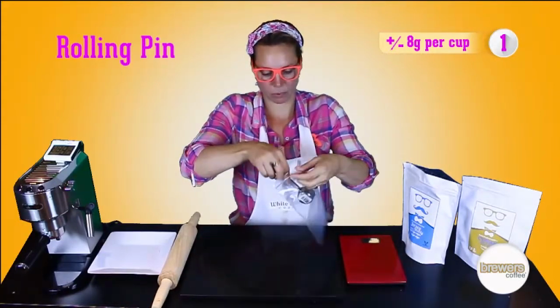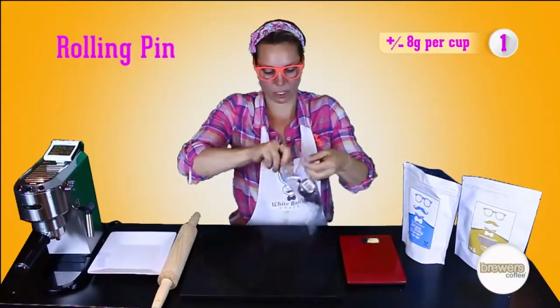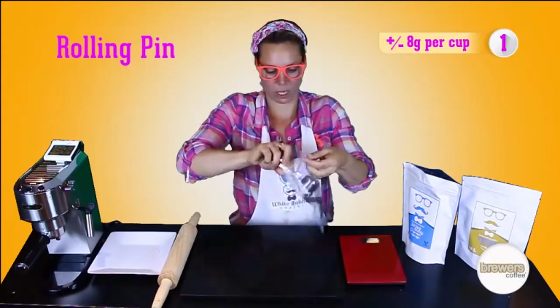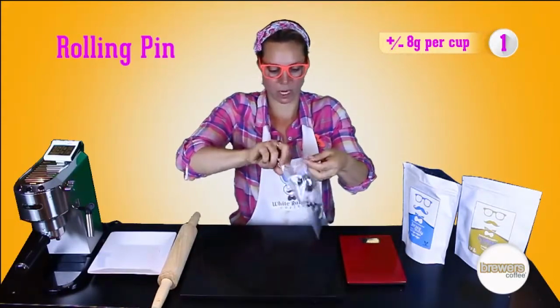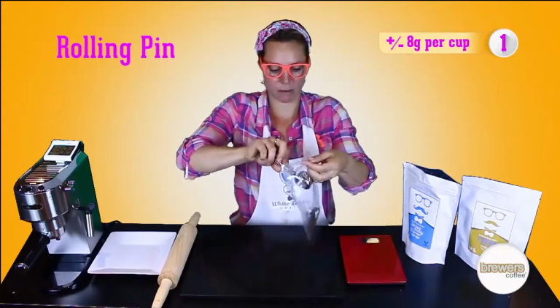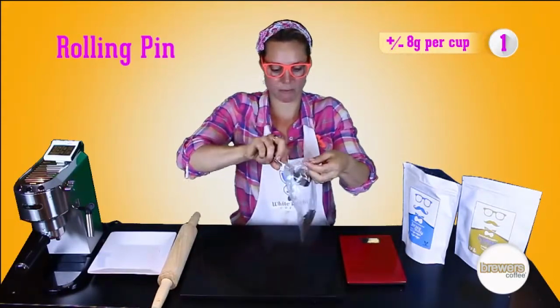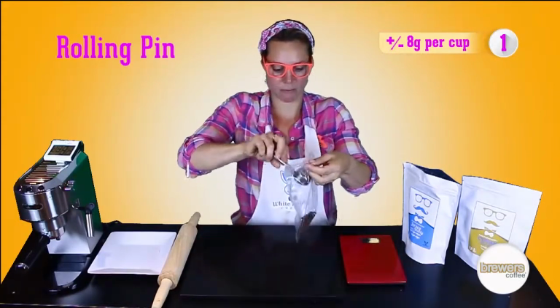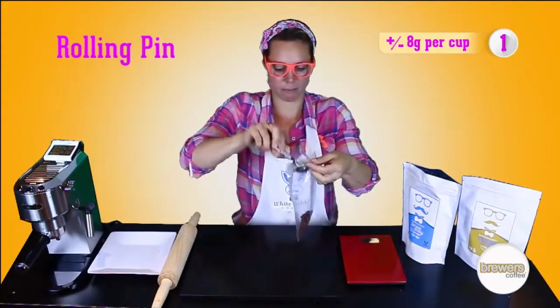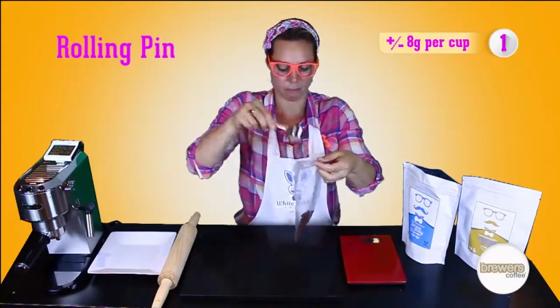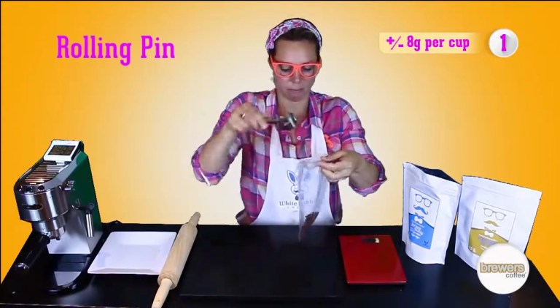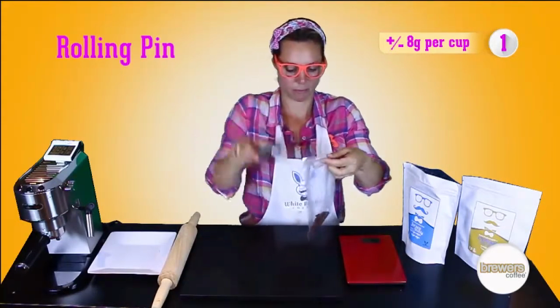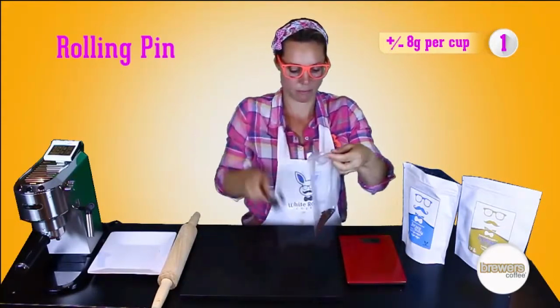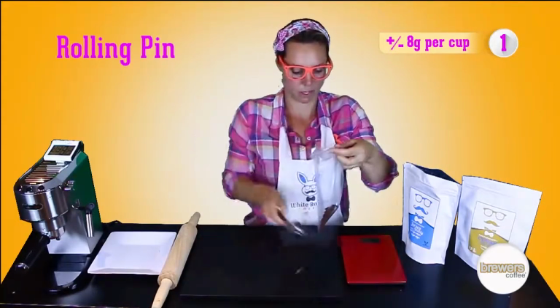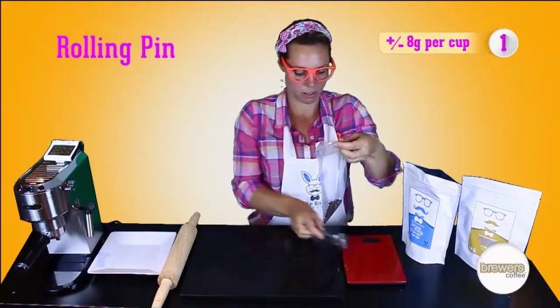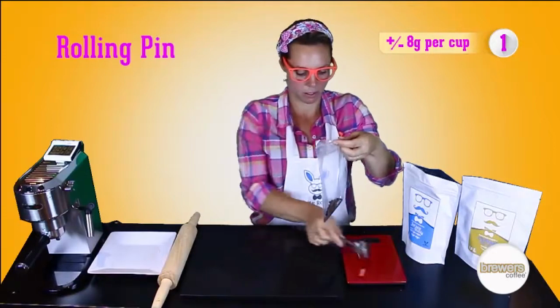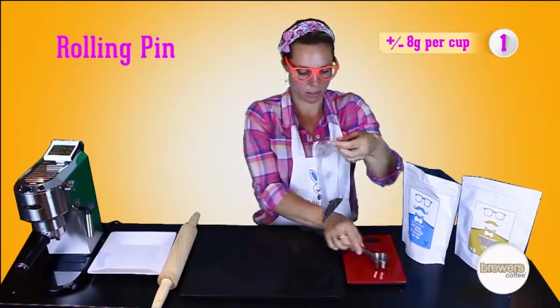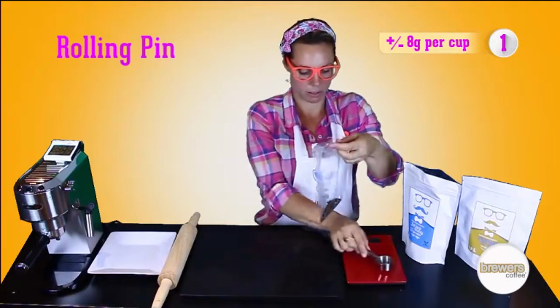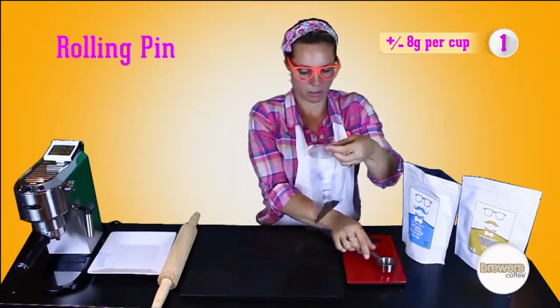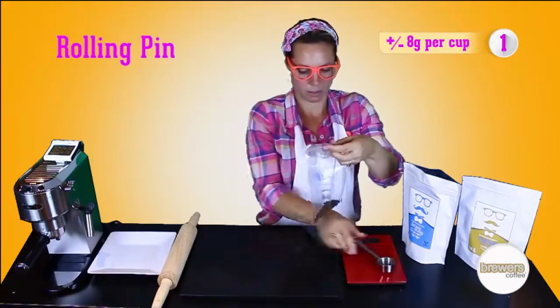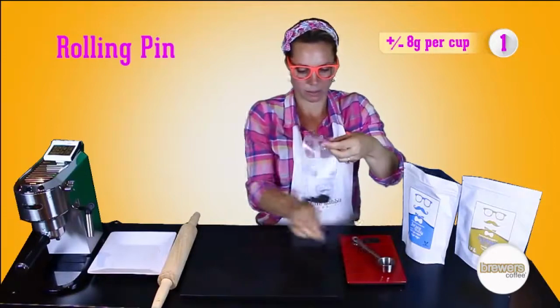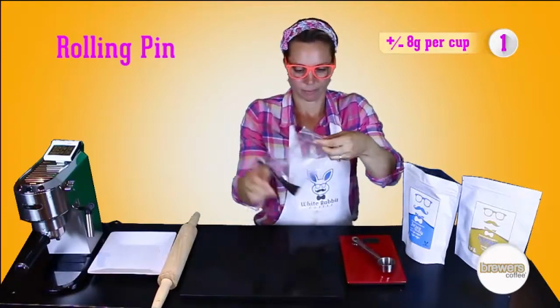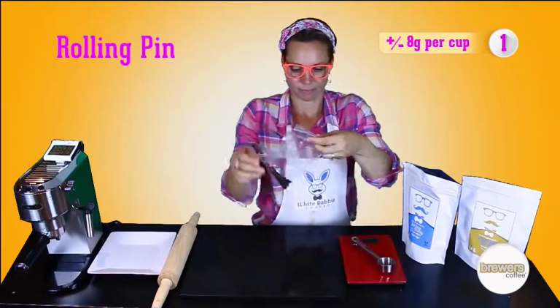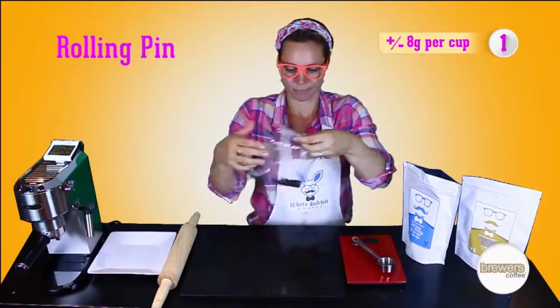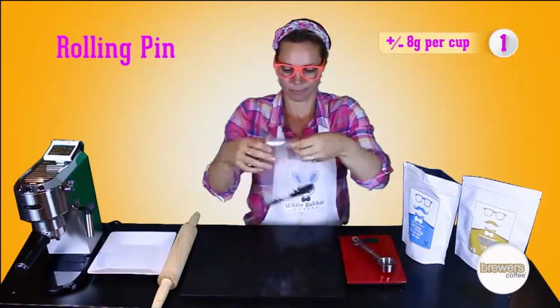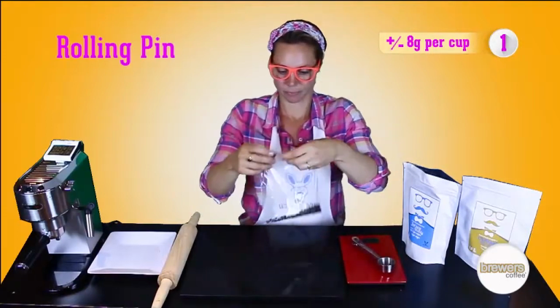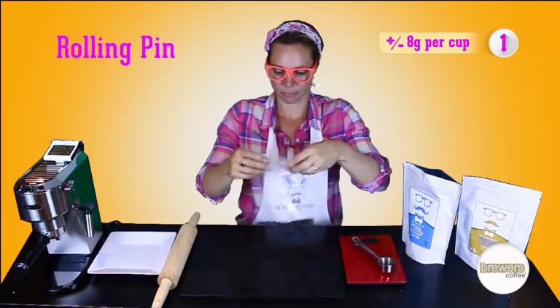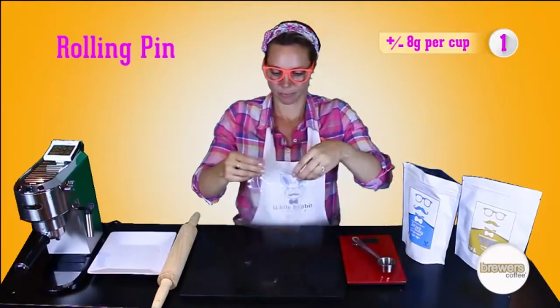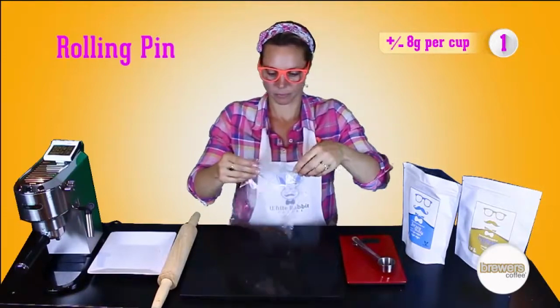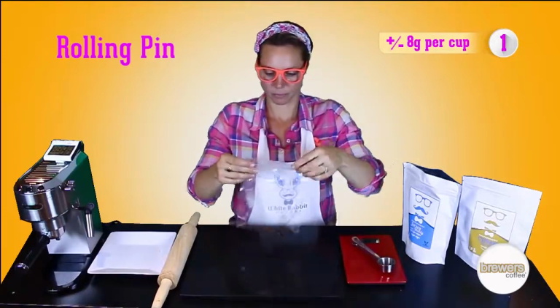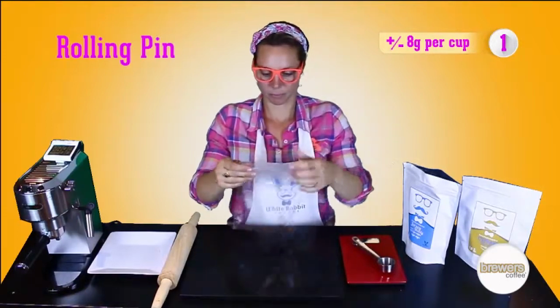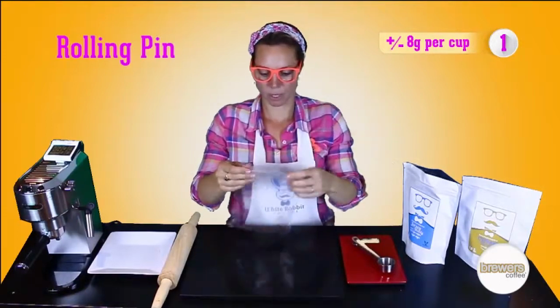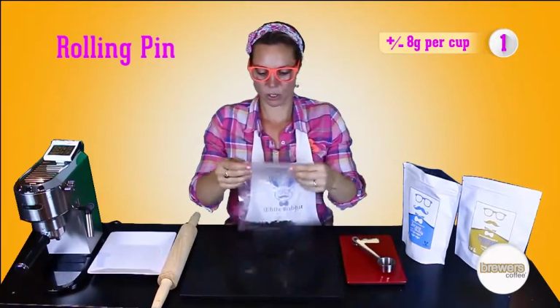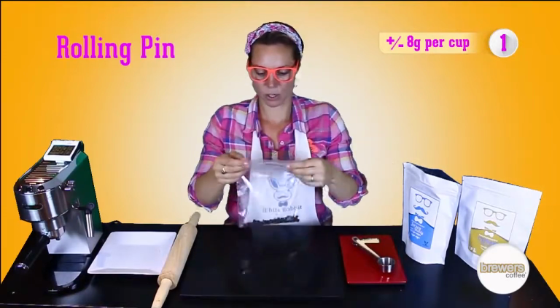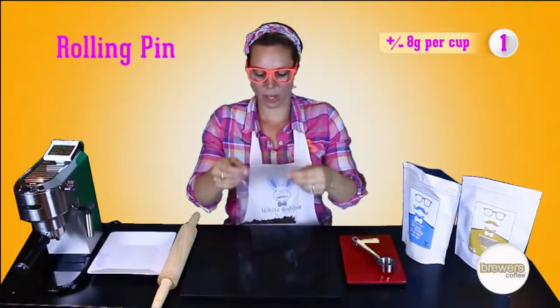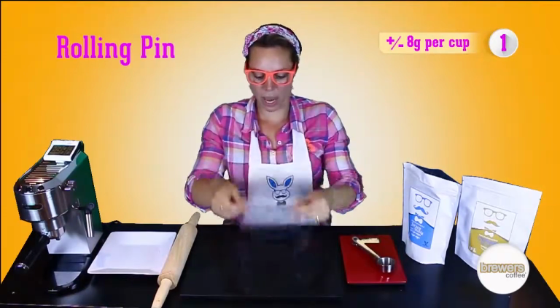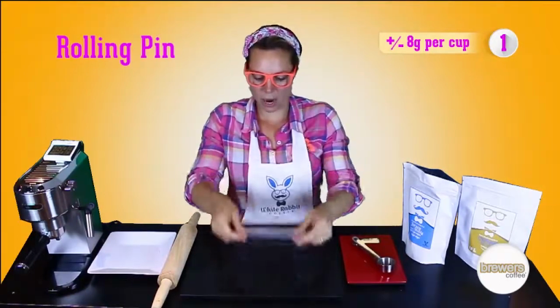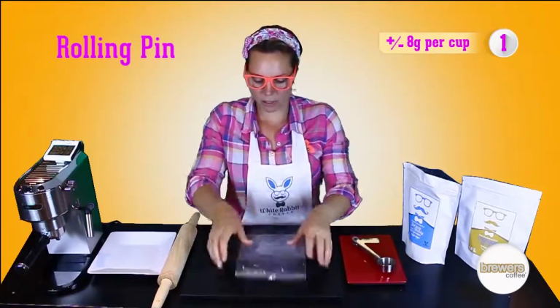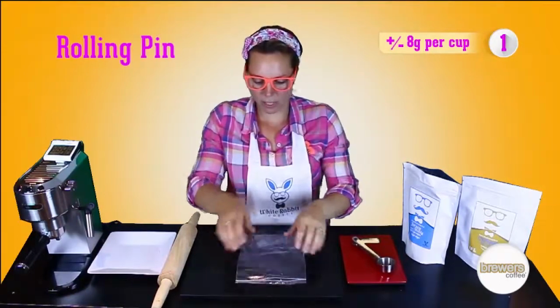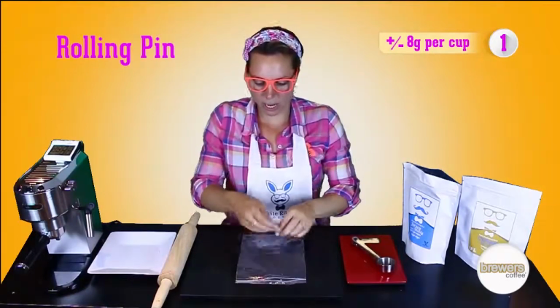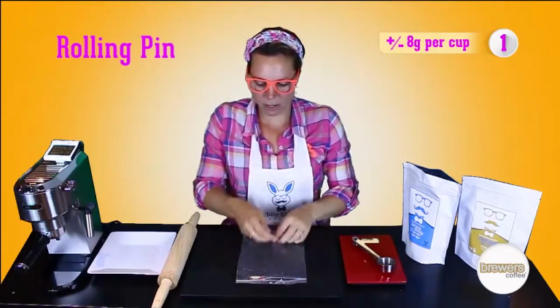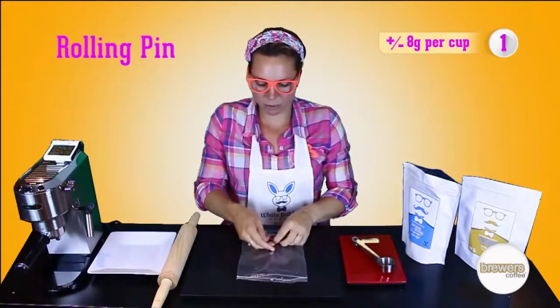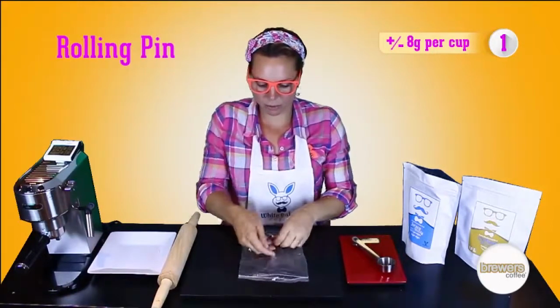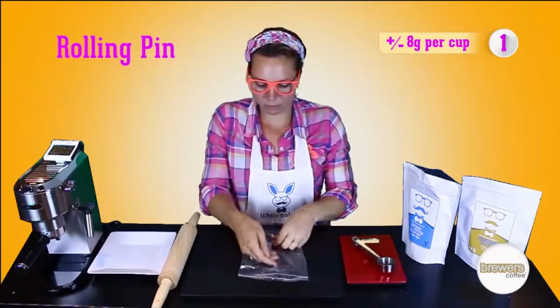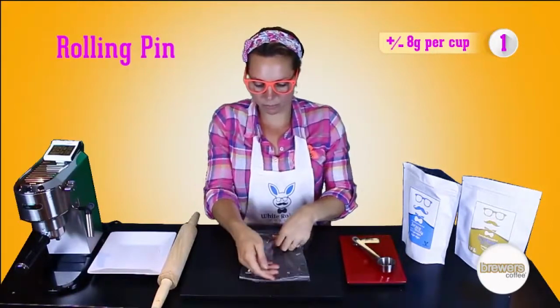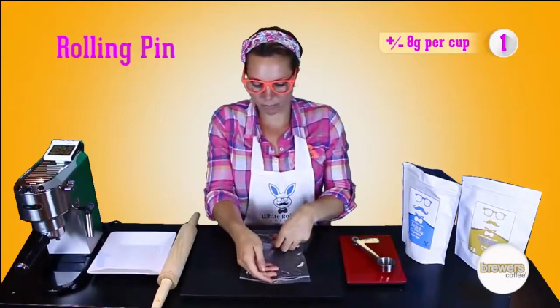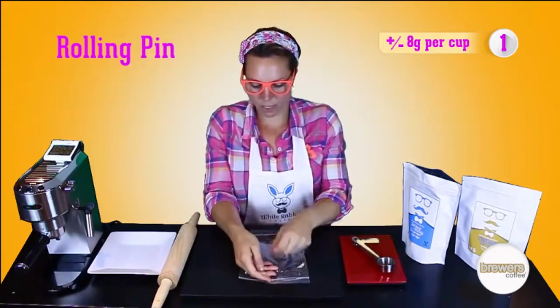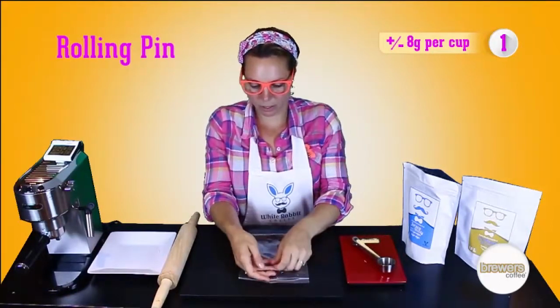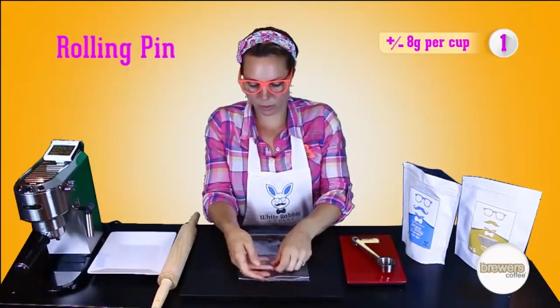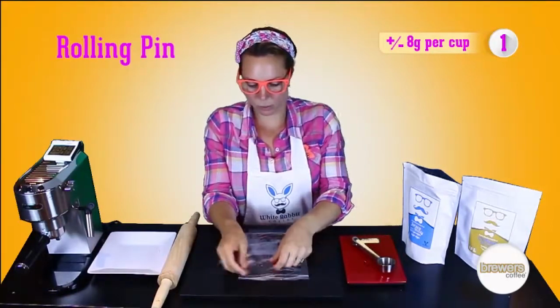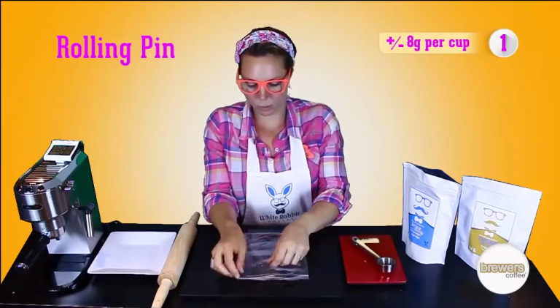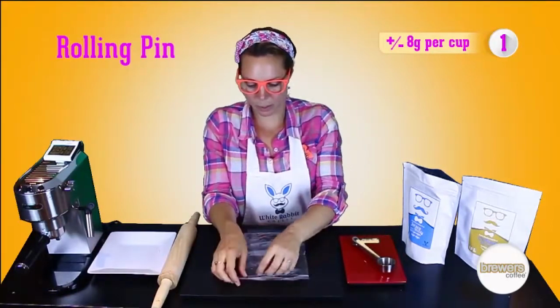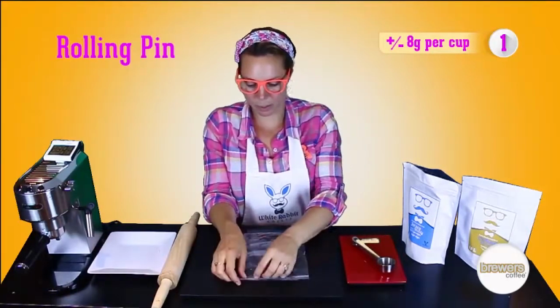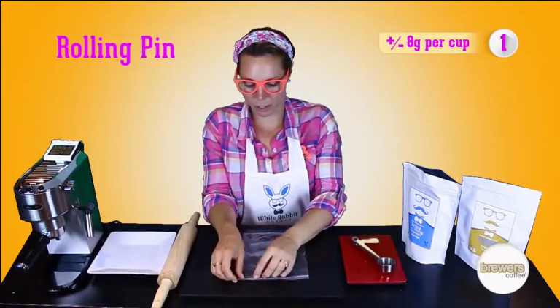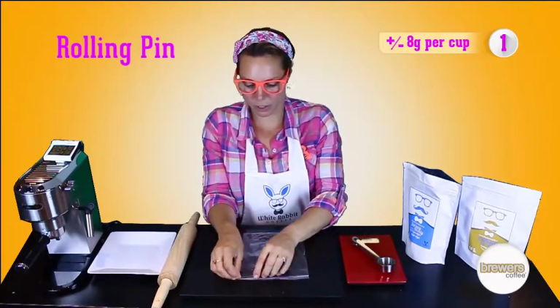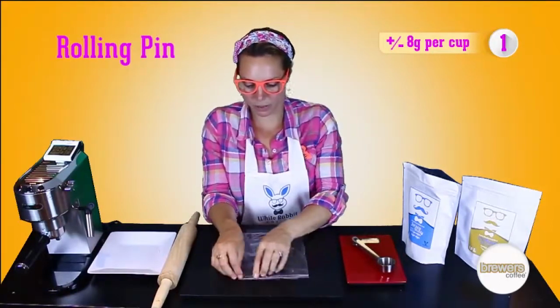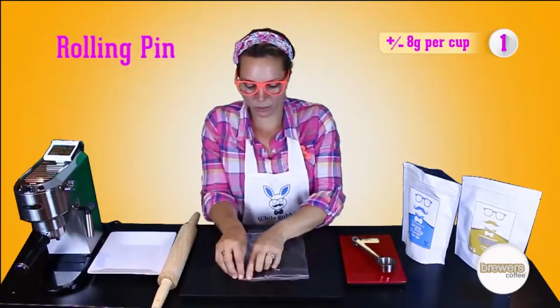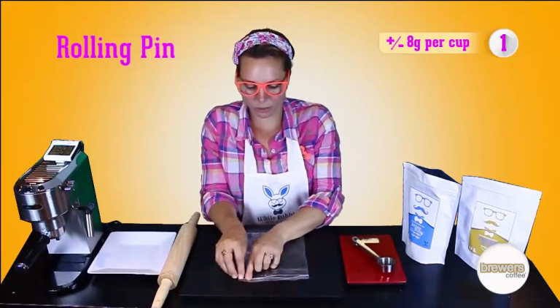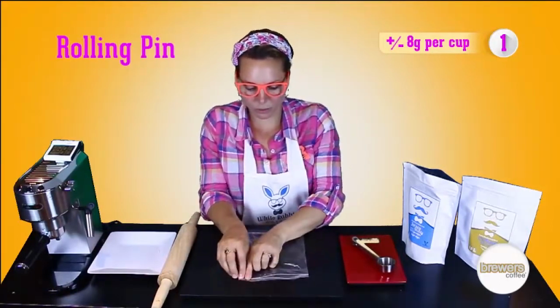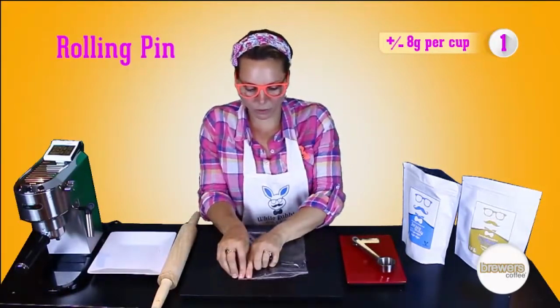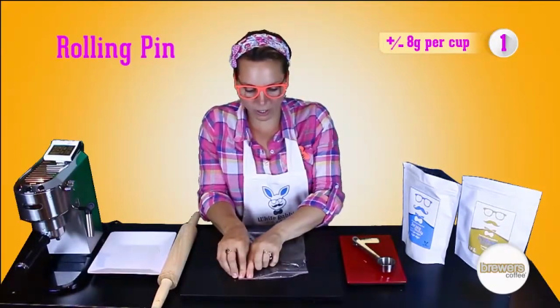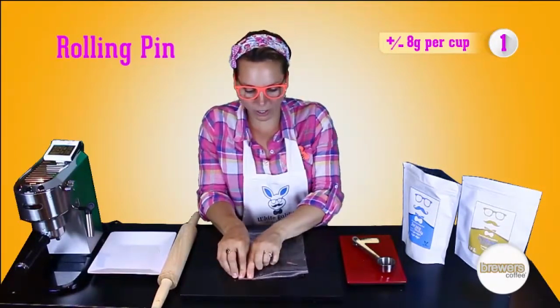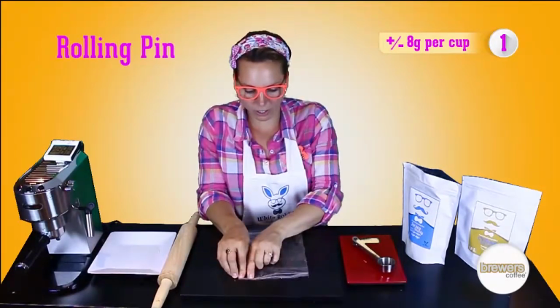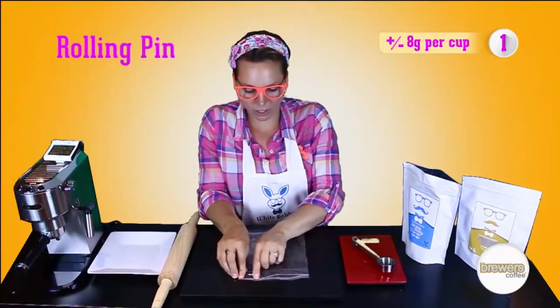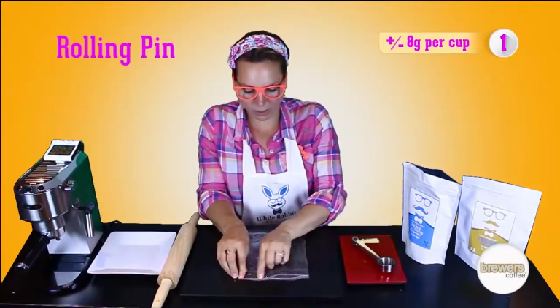Put the coffee in the bag. Make sure the air is out, because that's going to make it more difficult to grind.